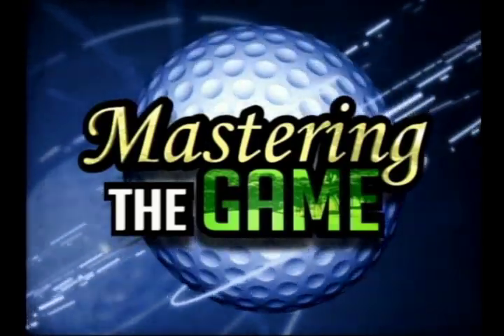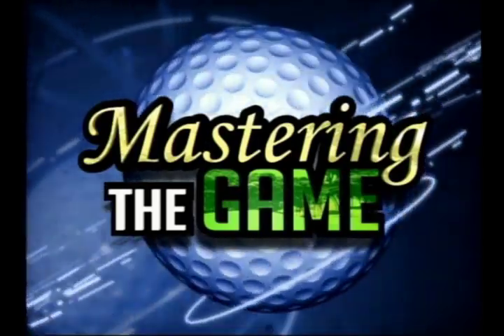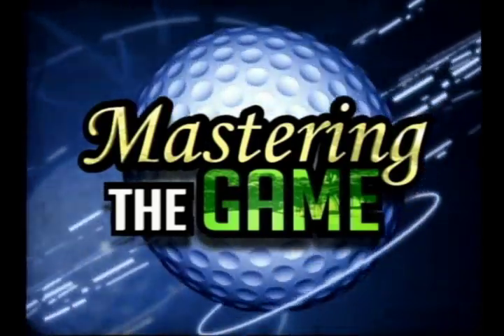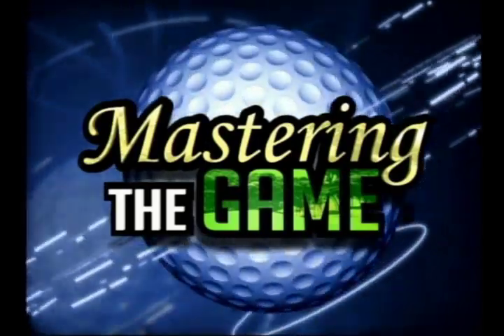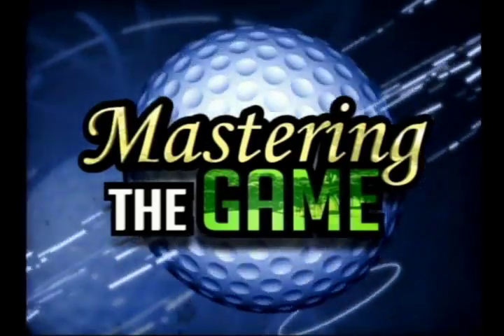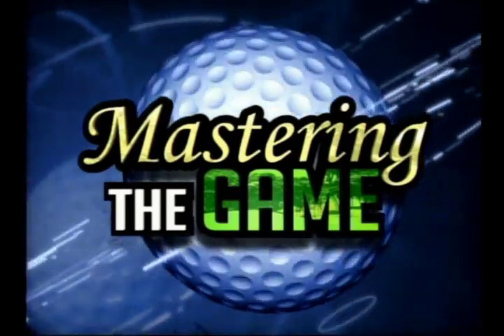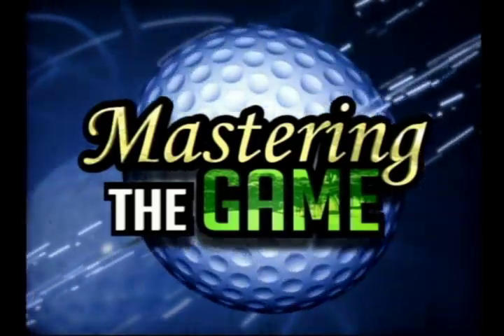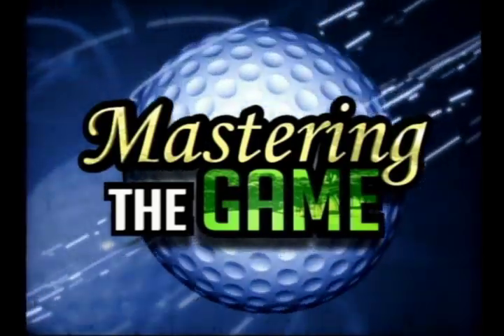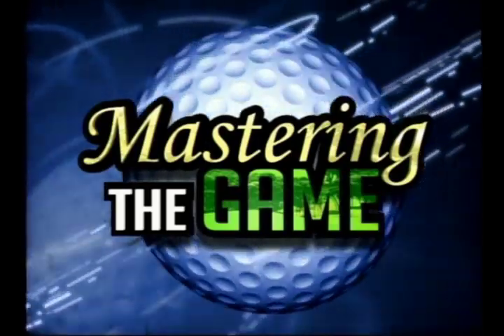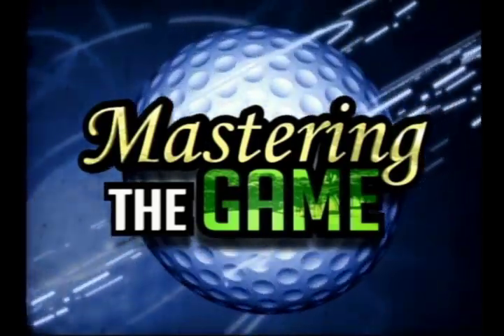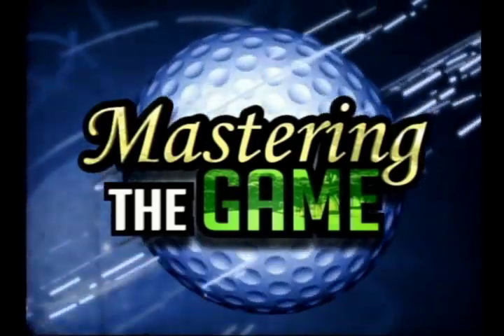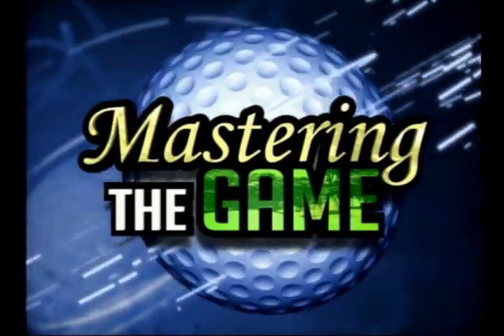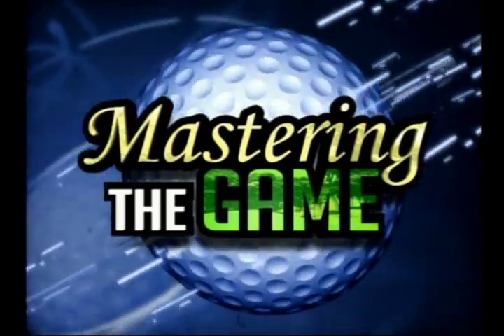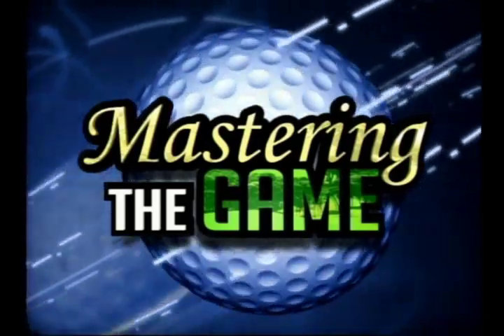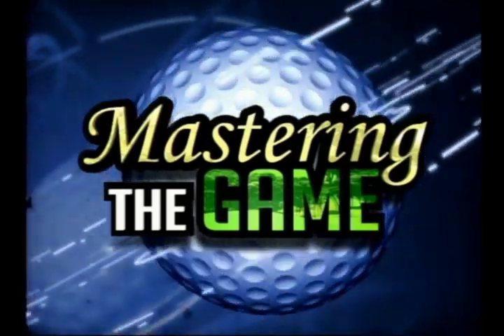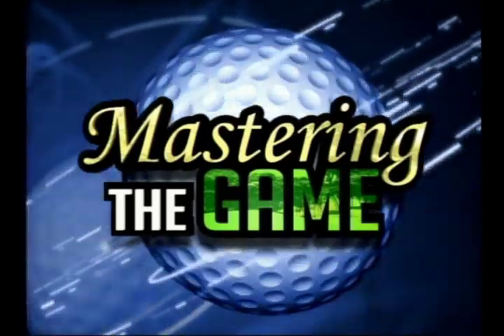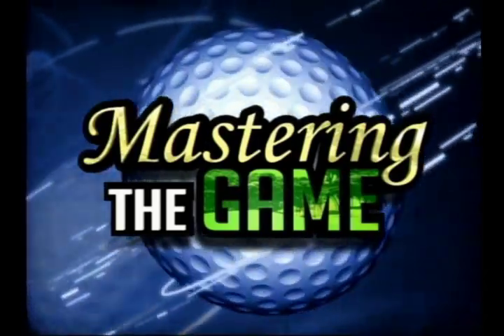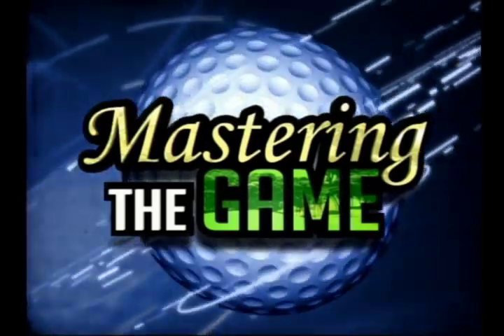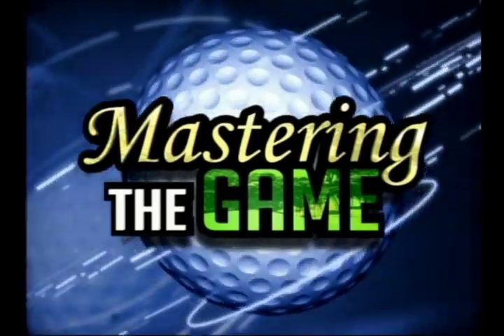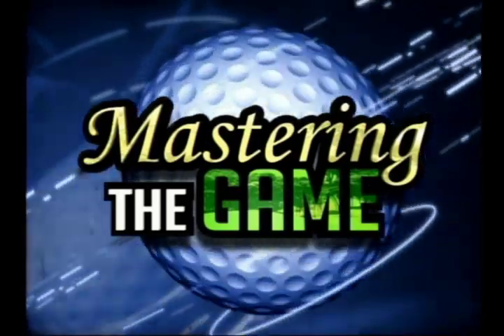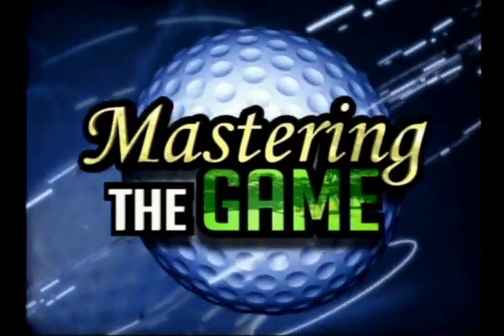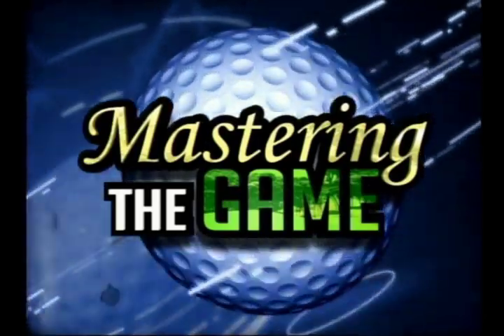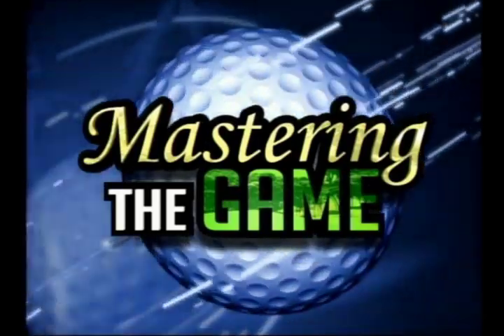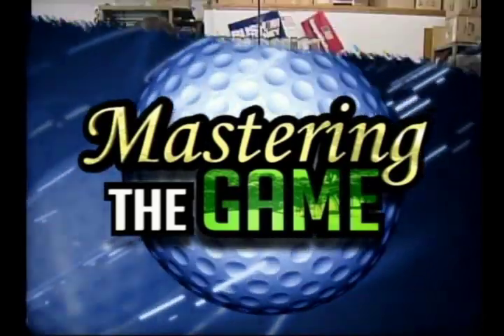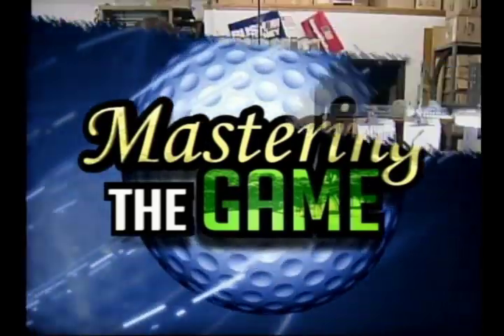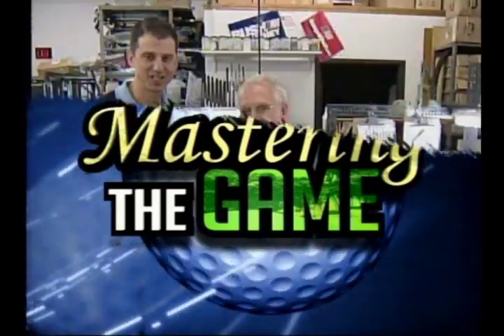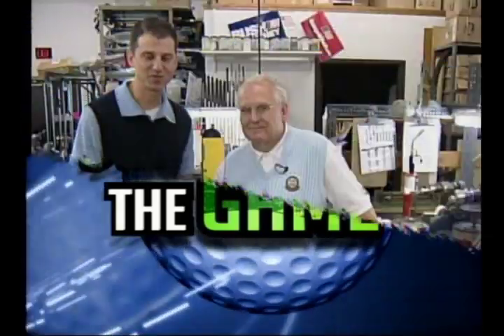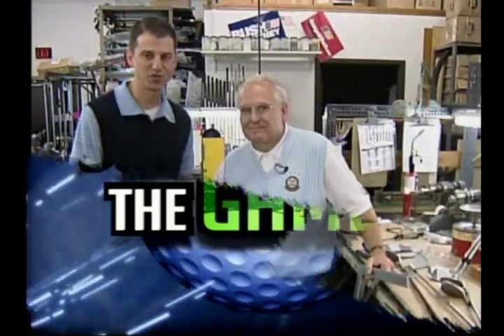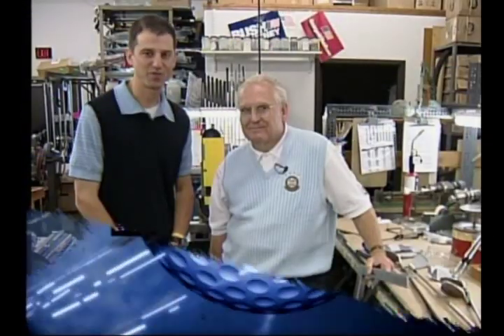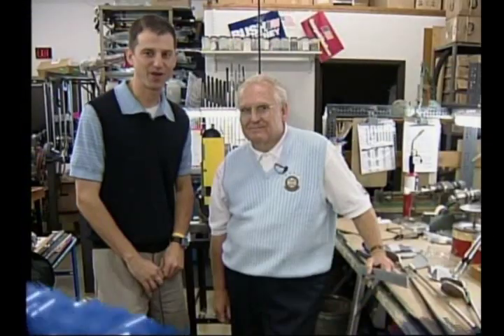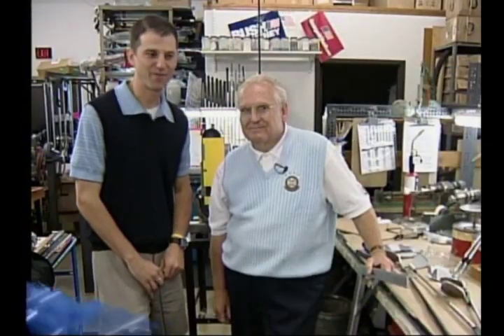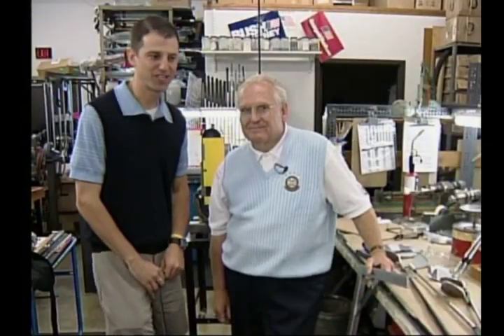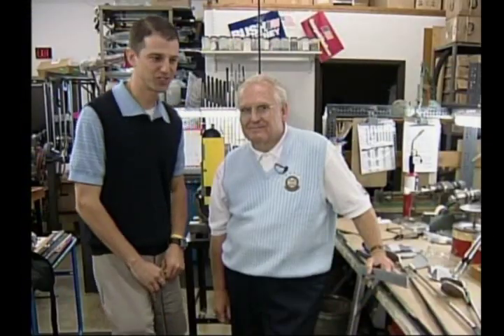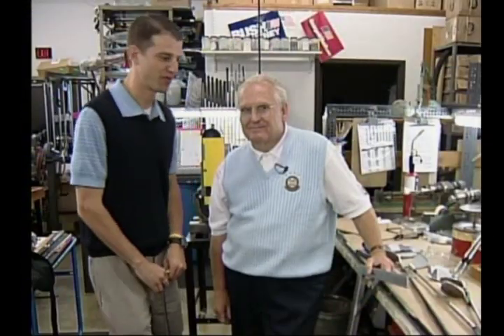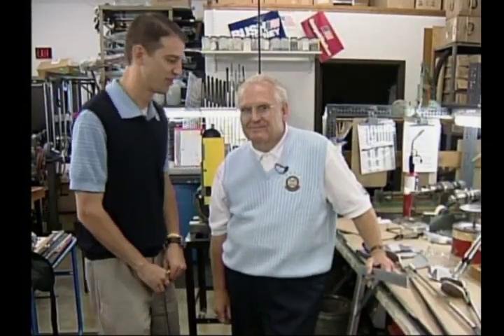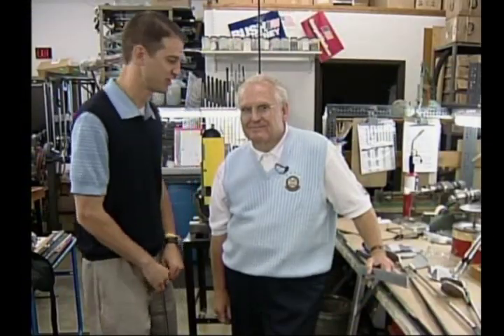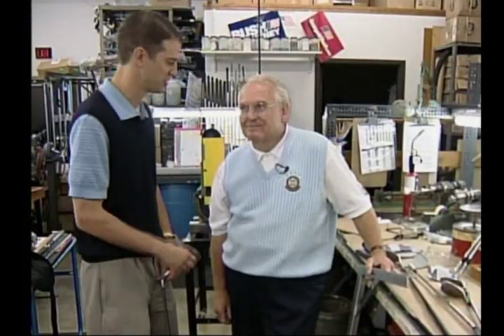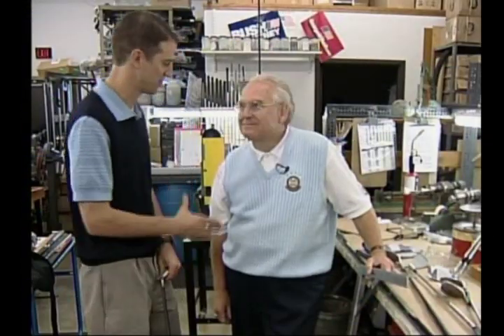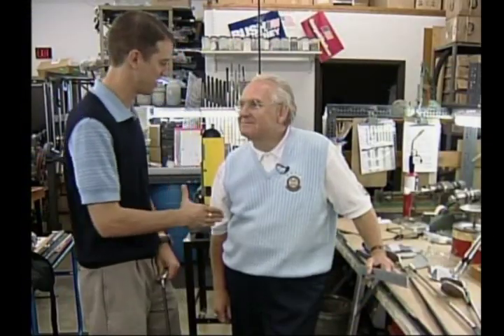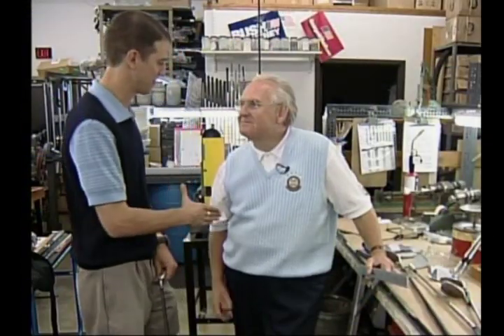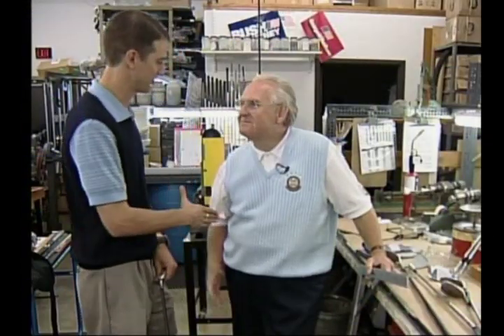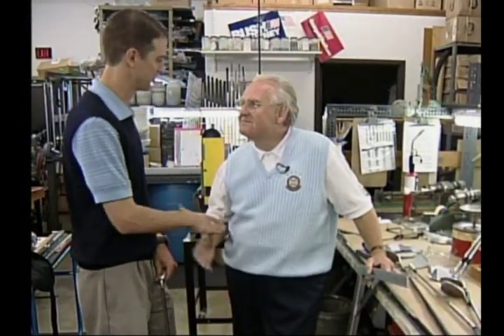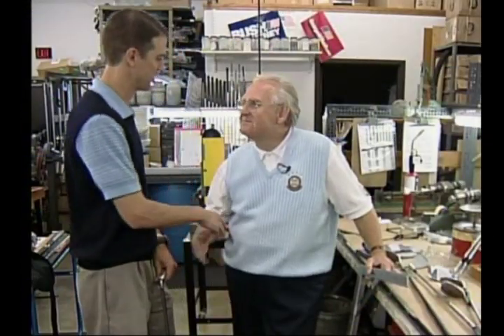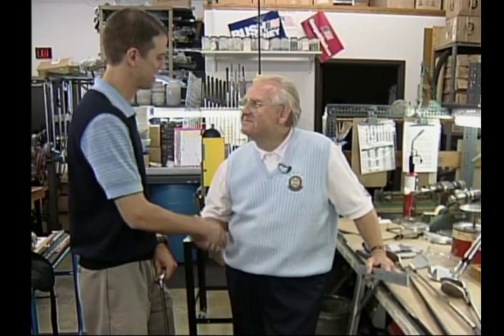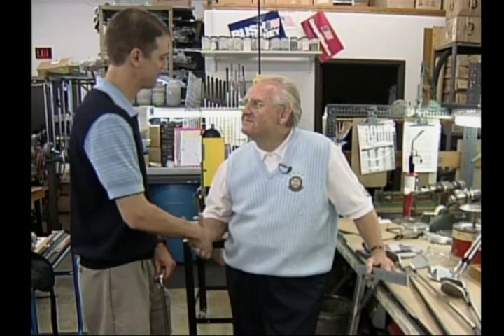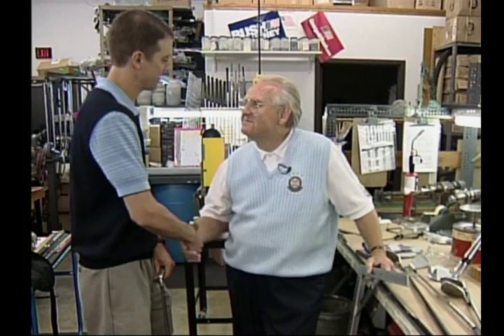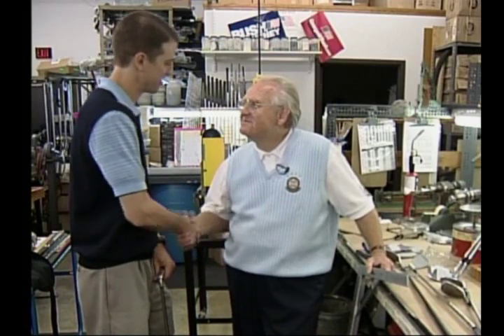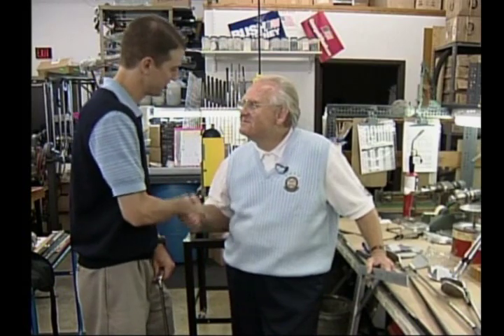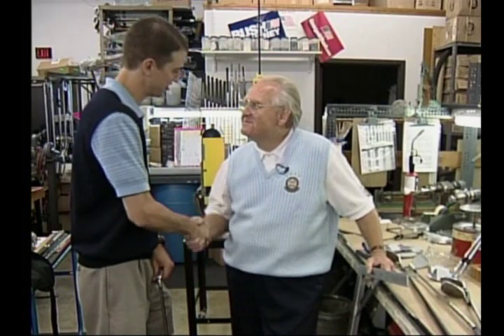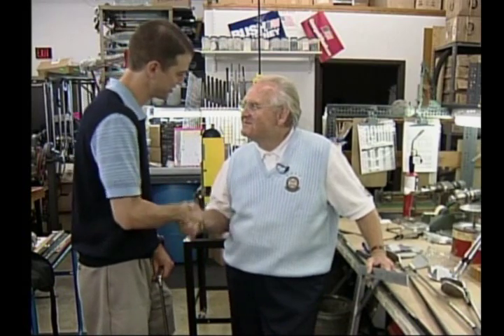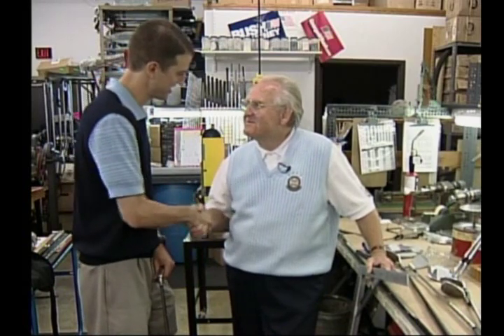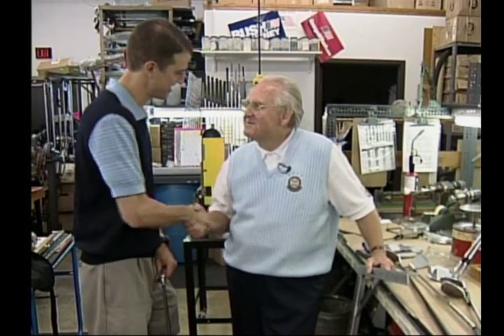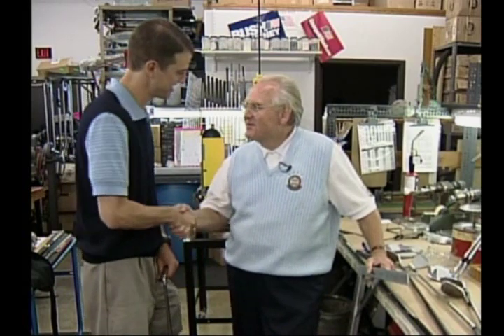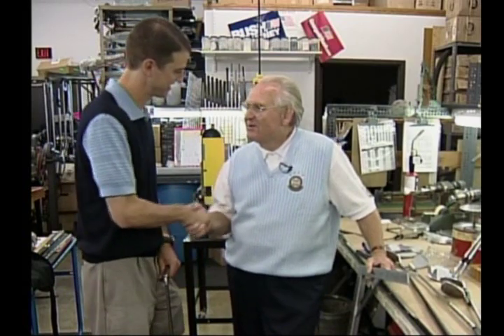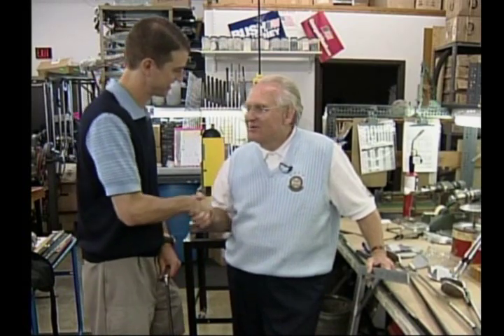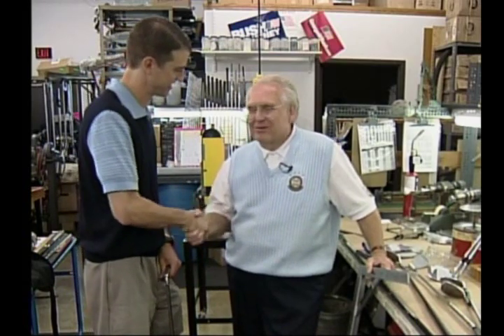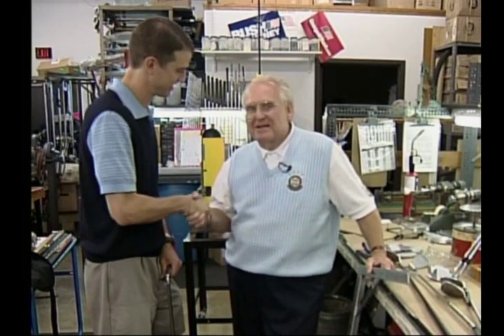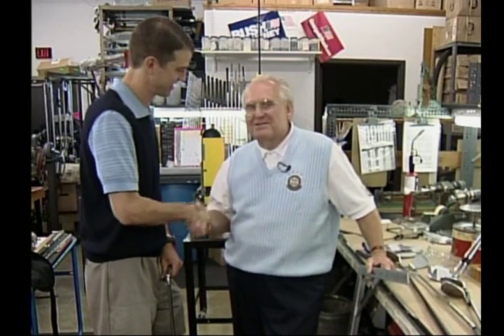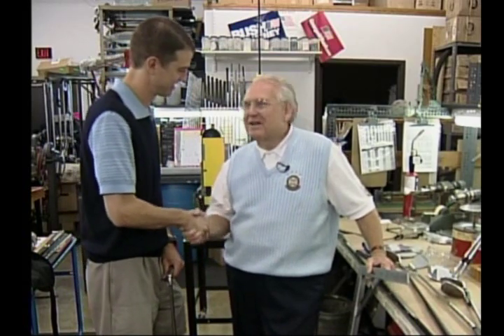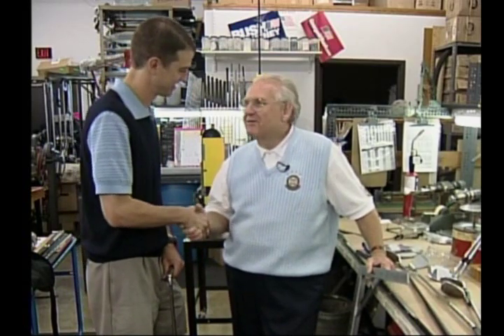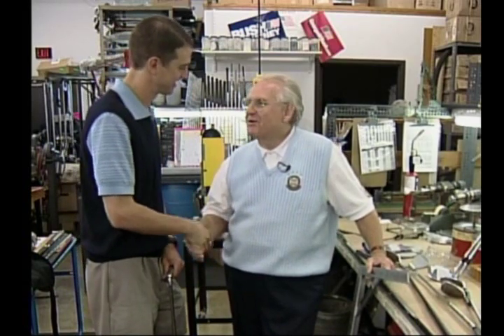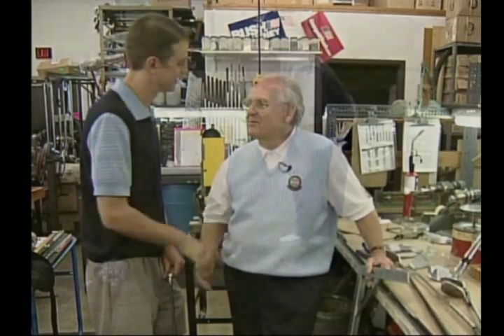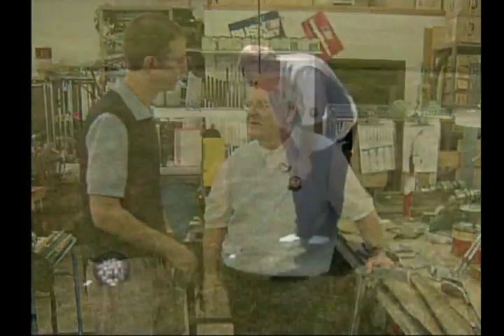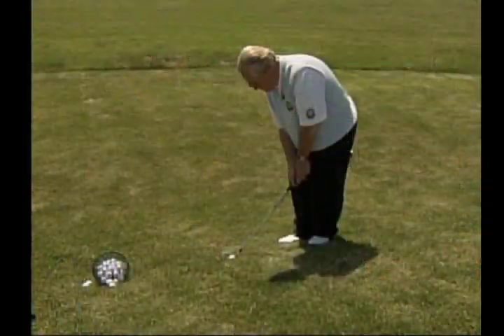Welcome to another edition of Mastering the Game. As always, I am joined by master professional Bob Burns. How are you doing today? Nice to have you here, Ryan.